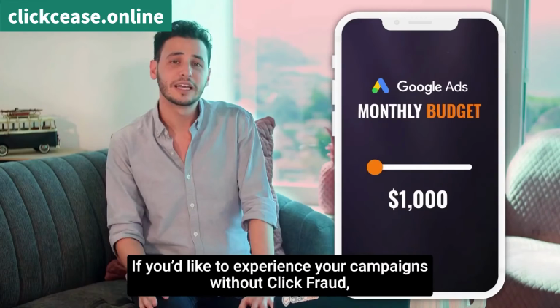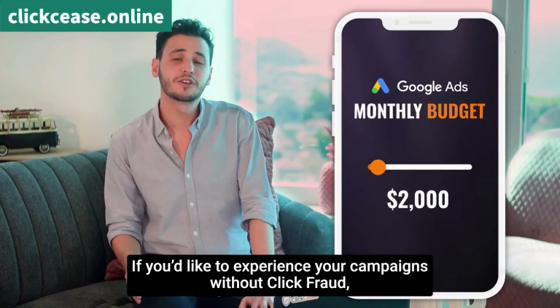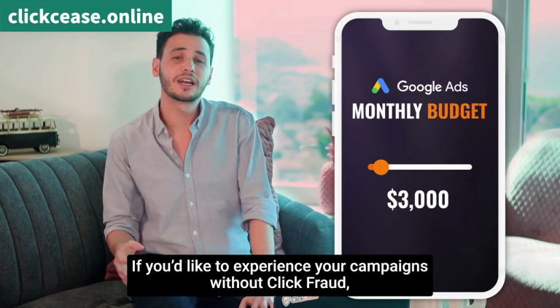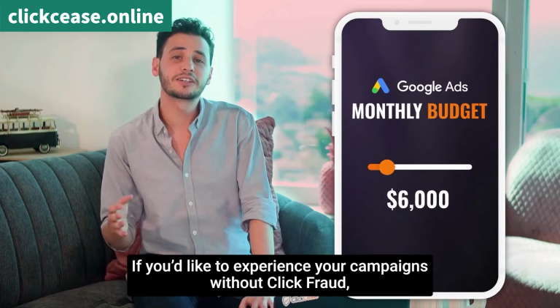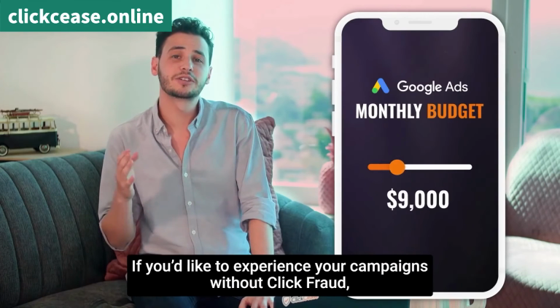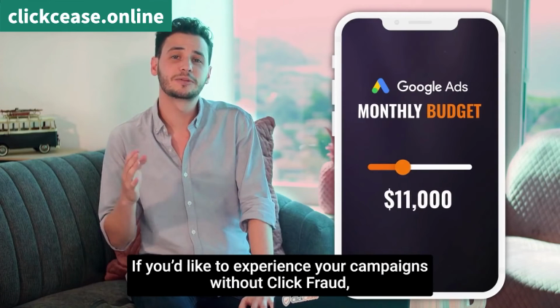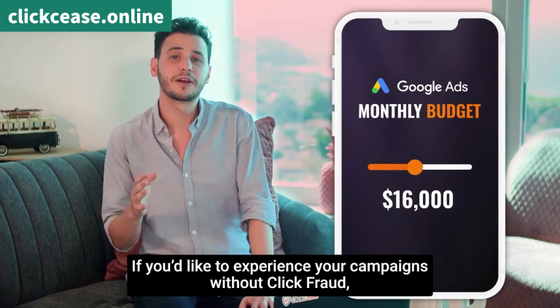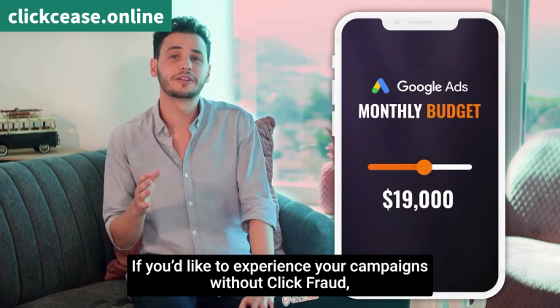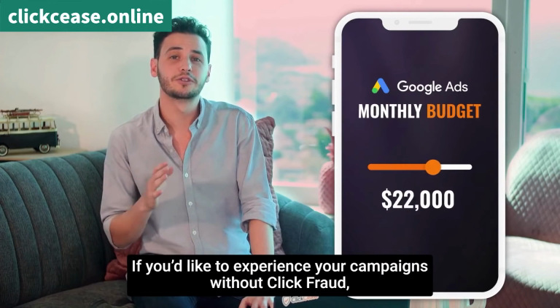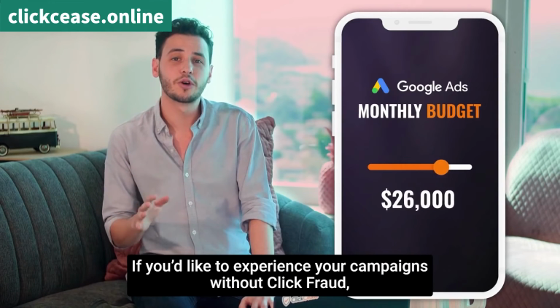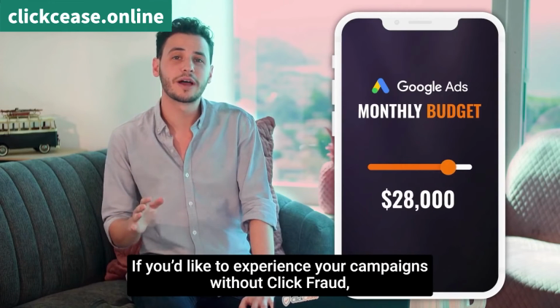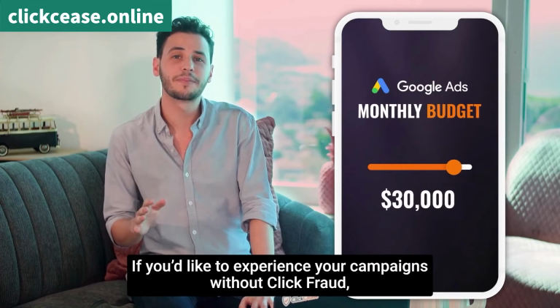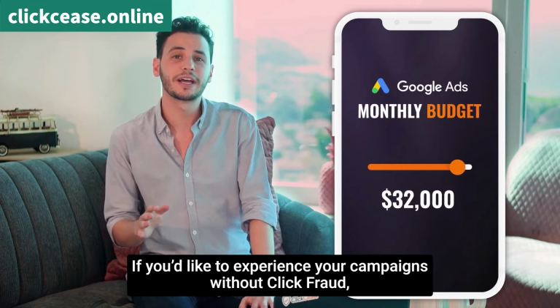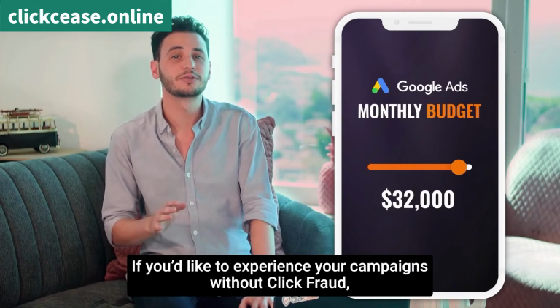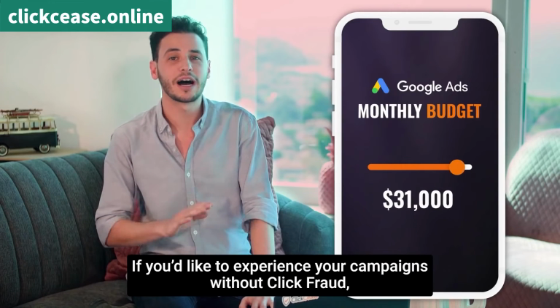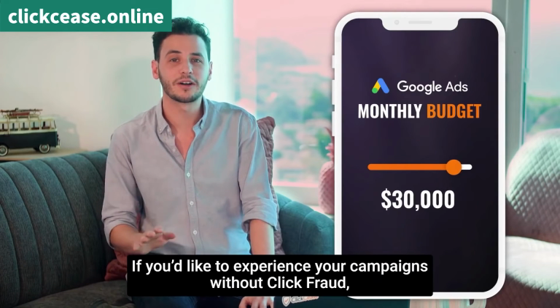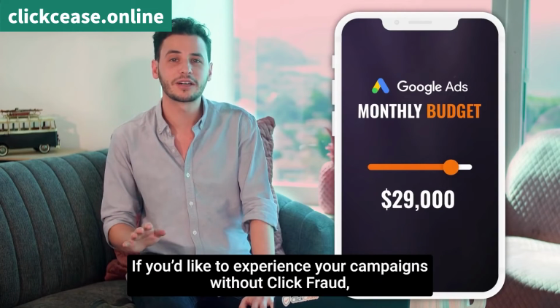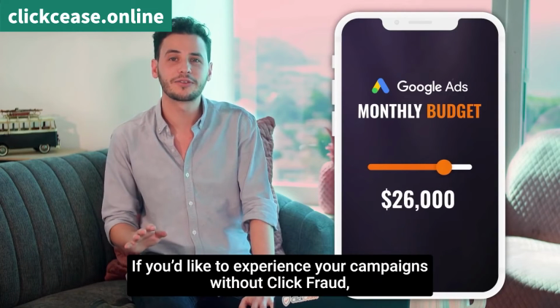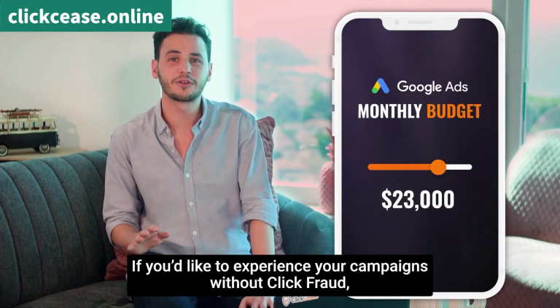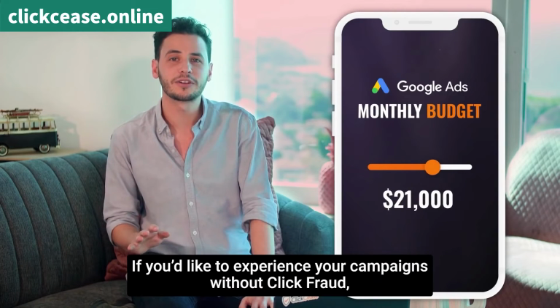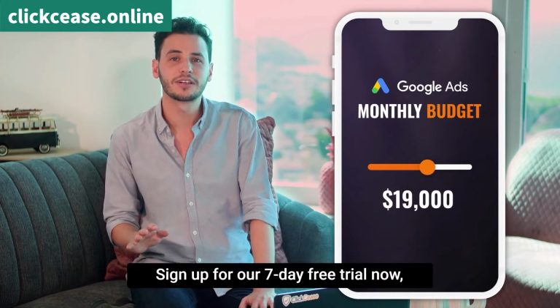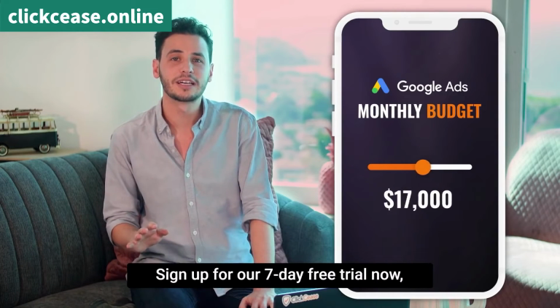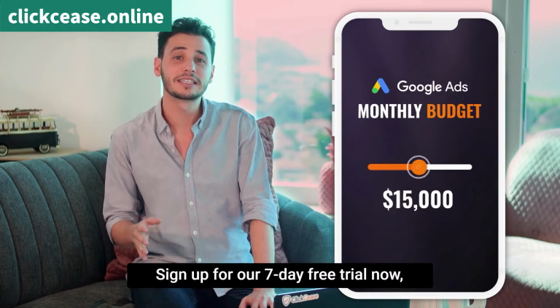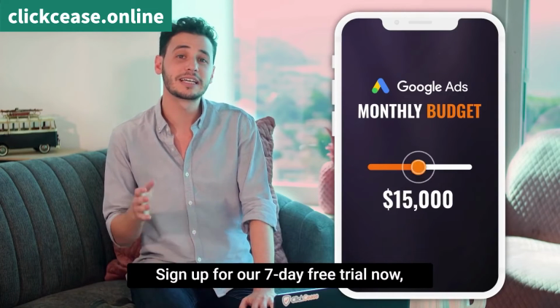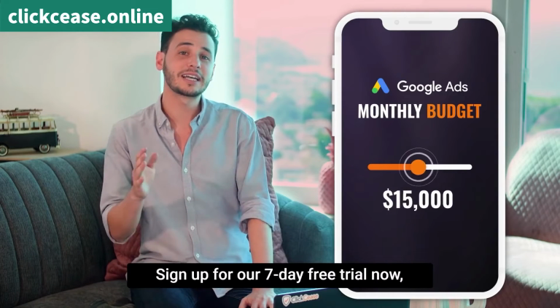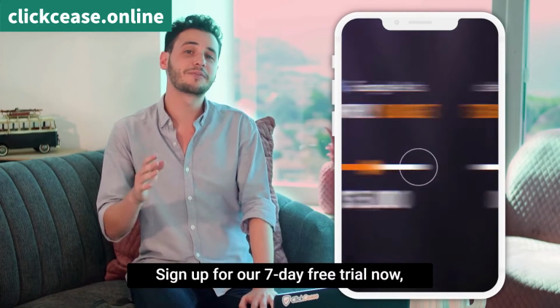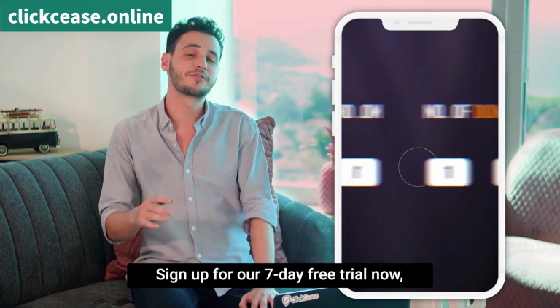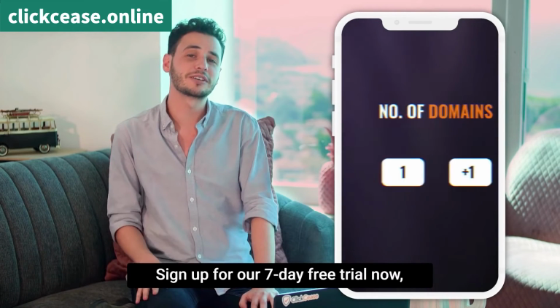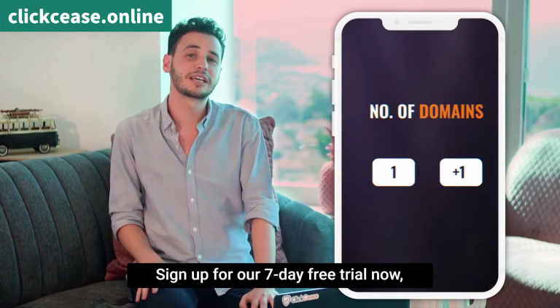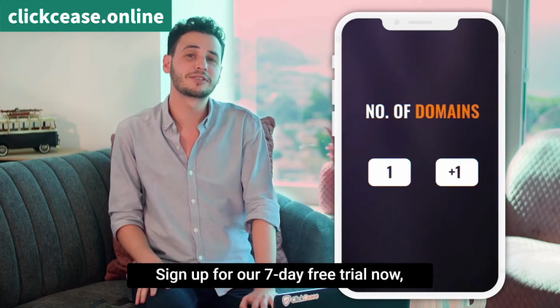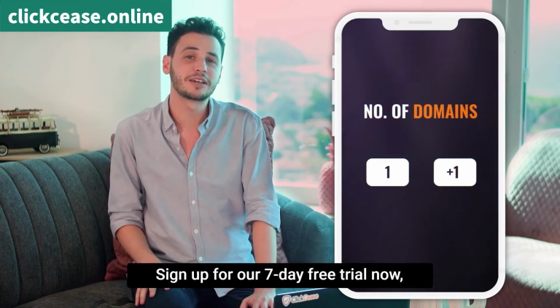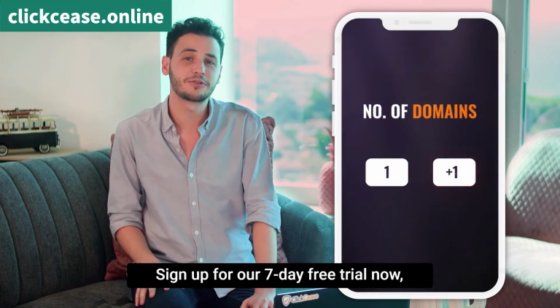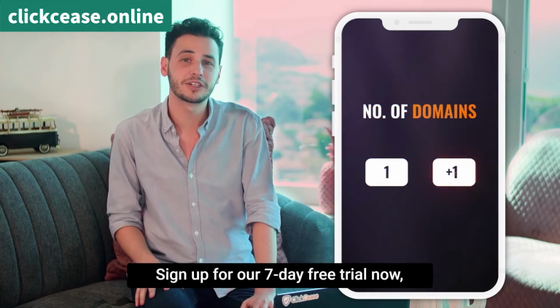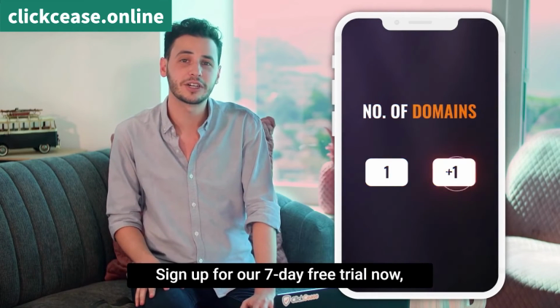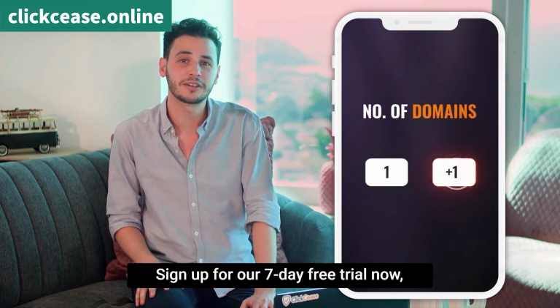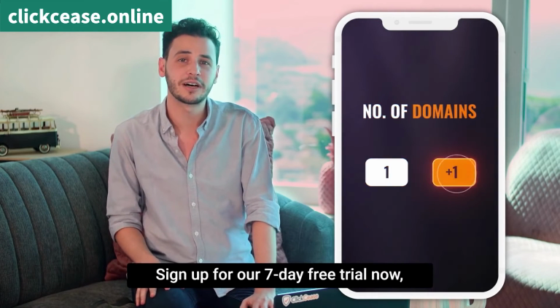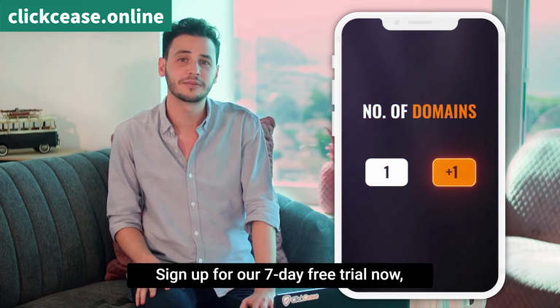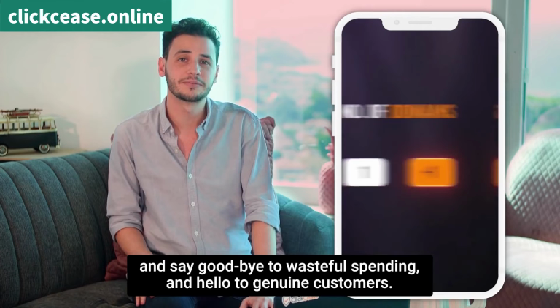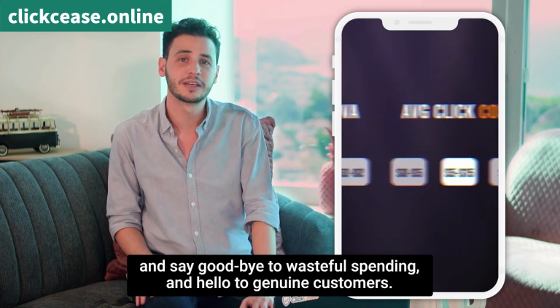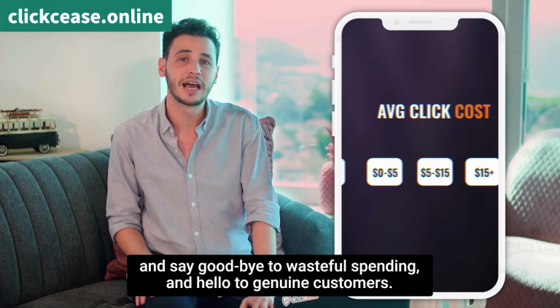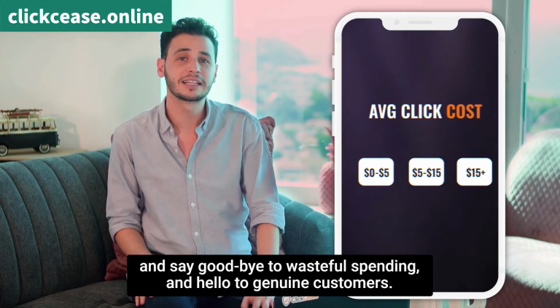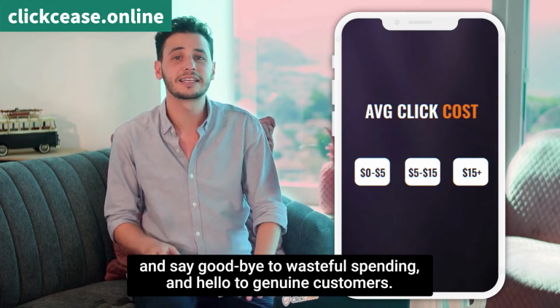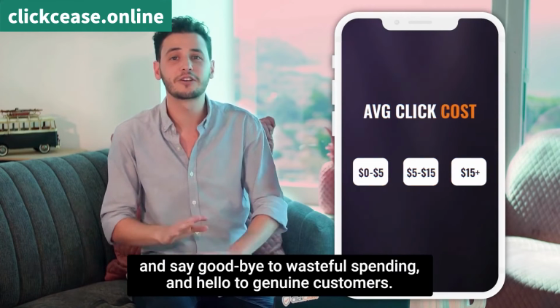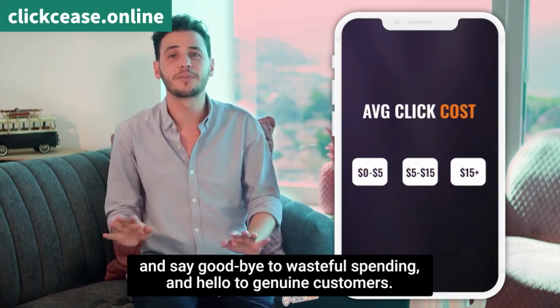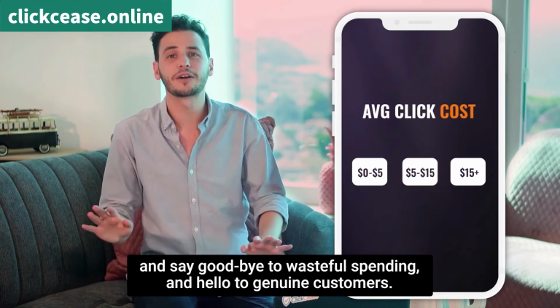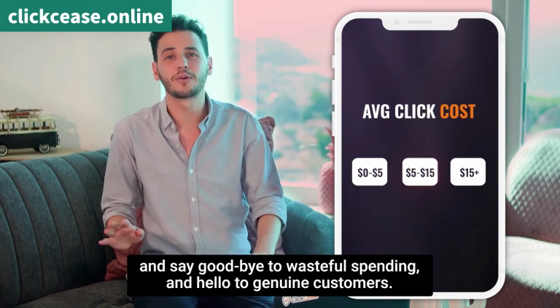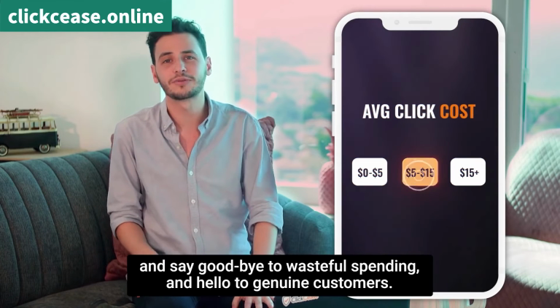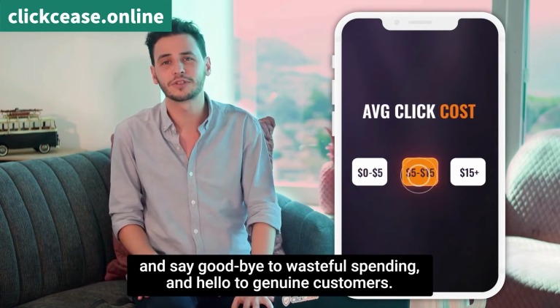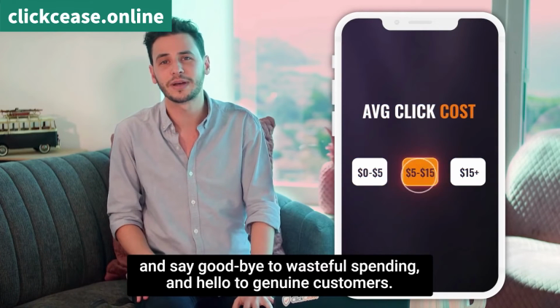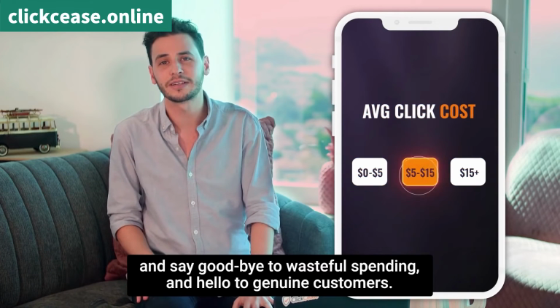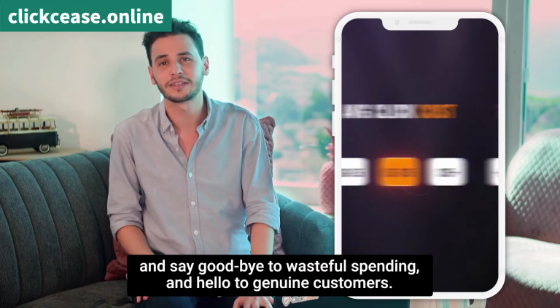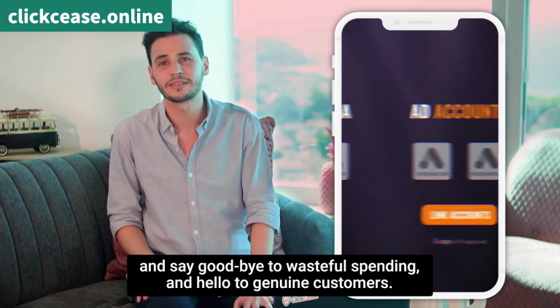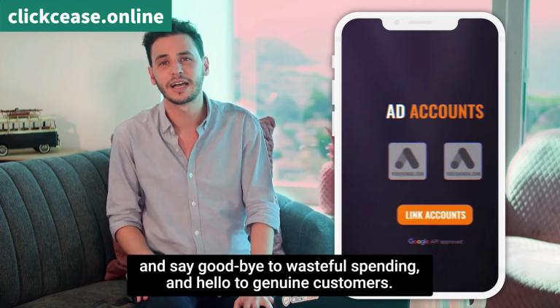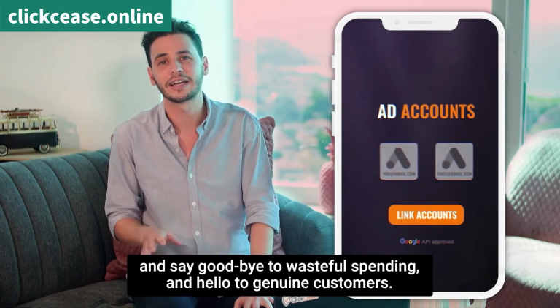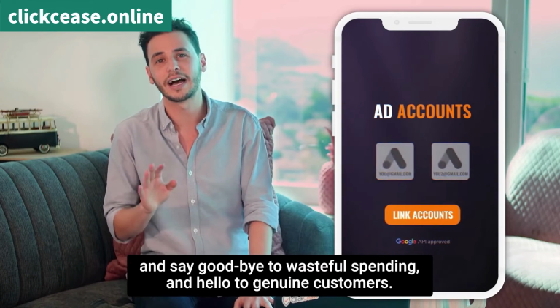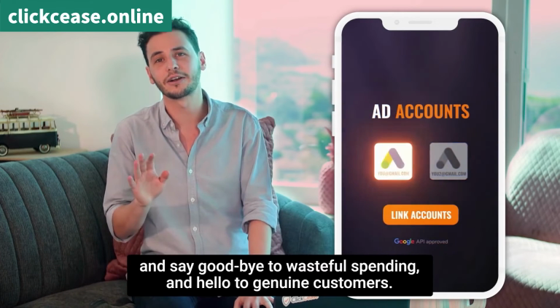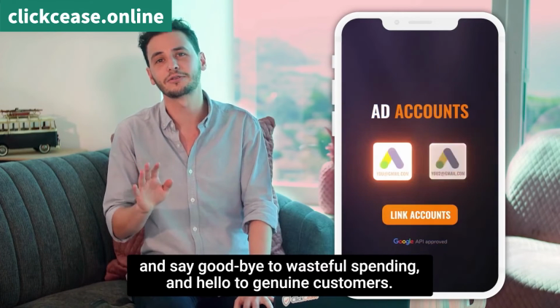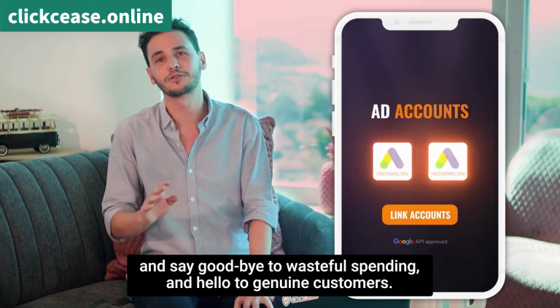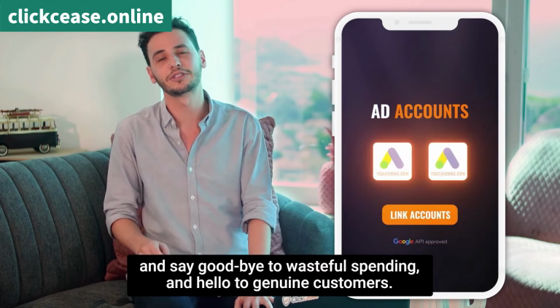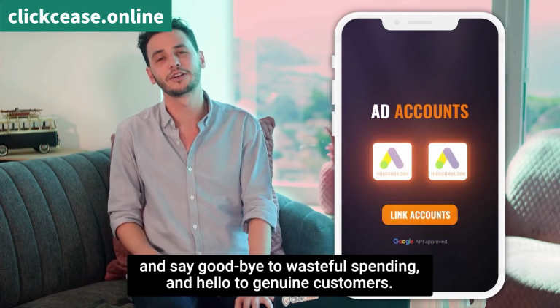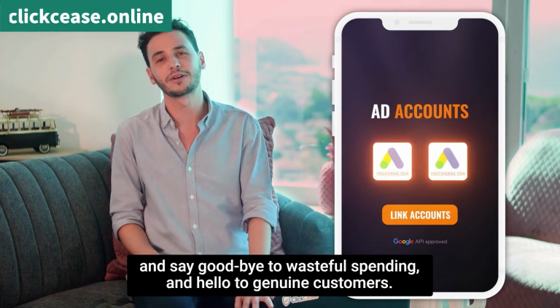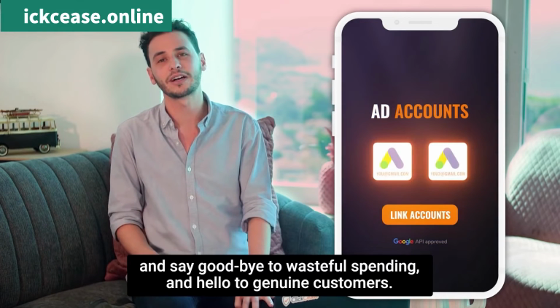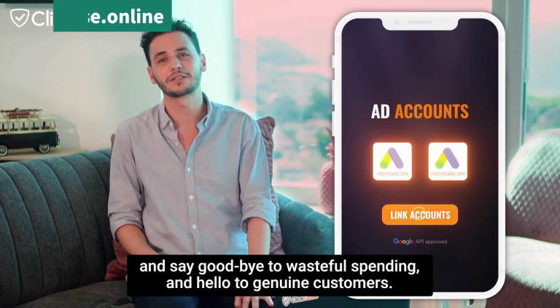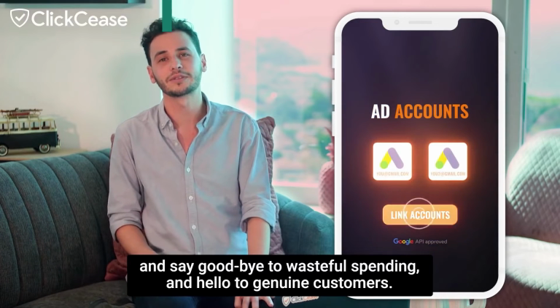If you'd like to experience your campaigns without click fraud, sign up for our seven-day free trial now. And say goodbye to wasteful spending and hello to genuine customers.